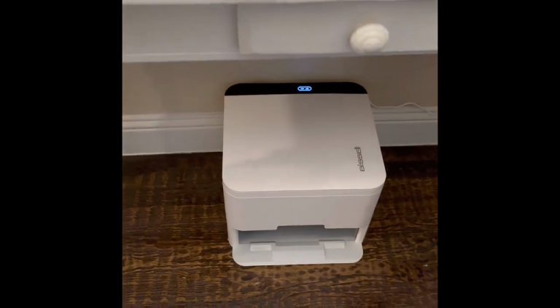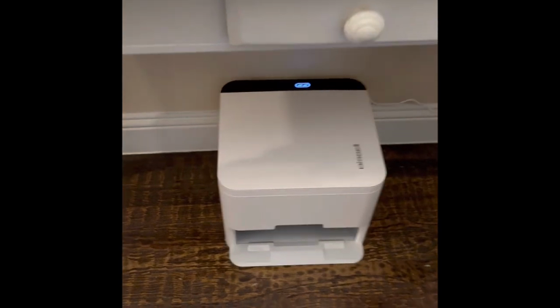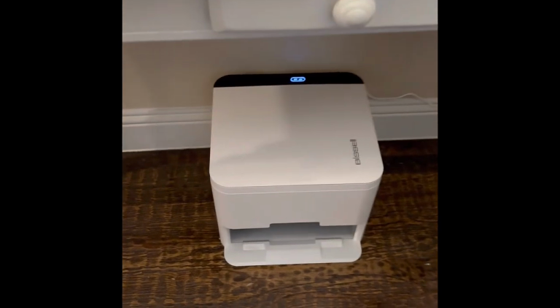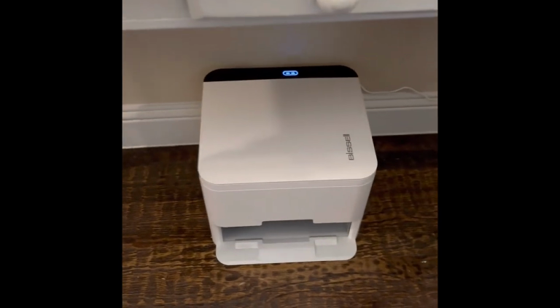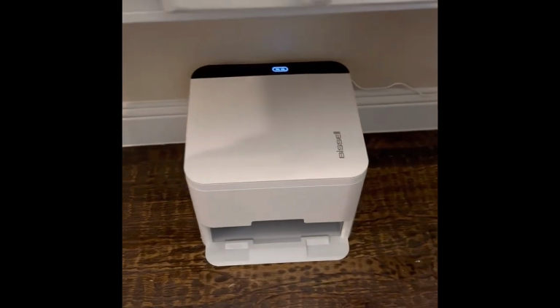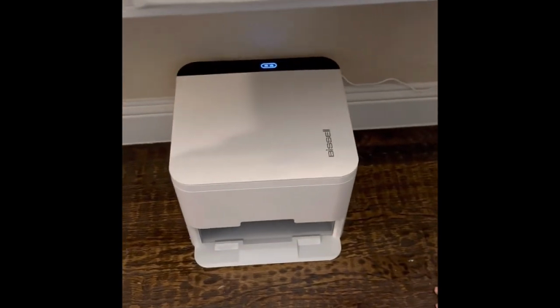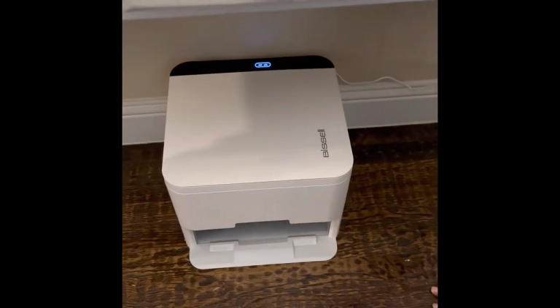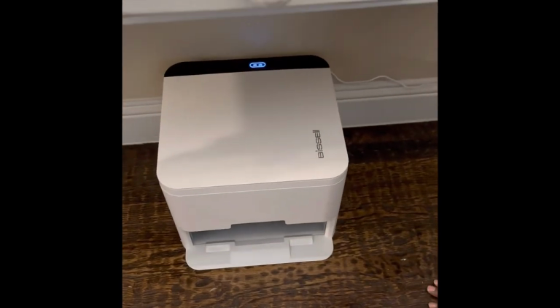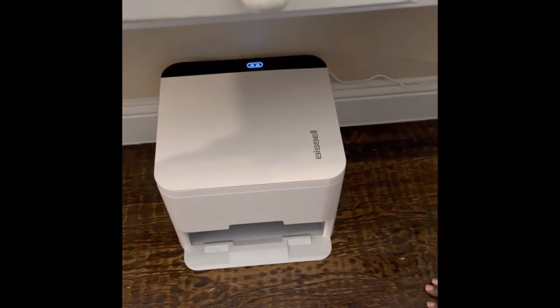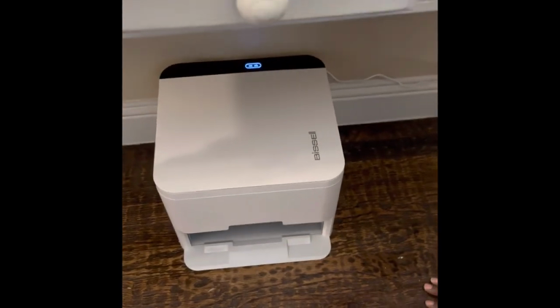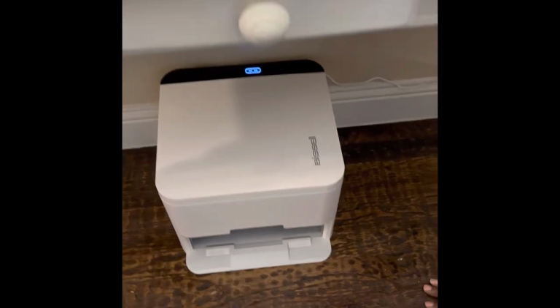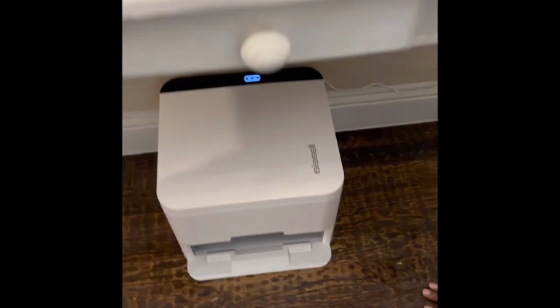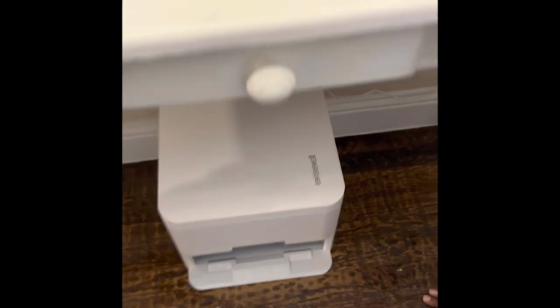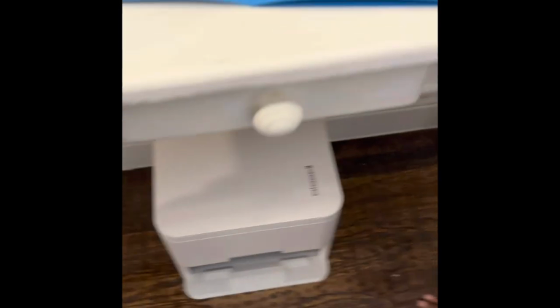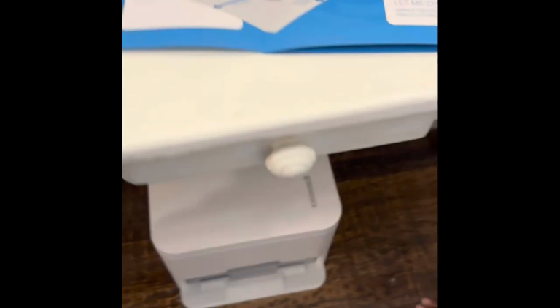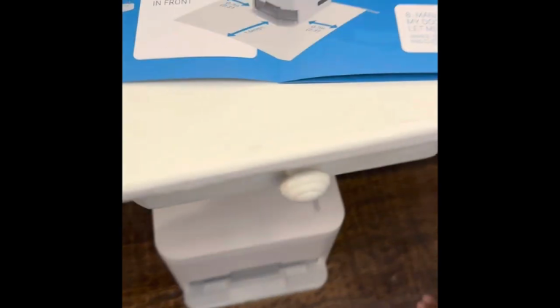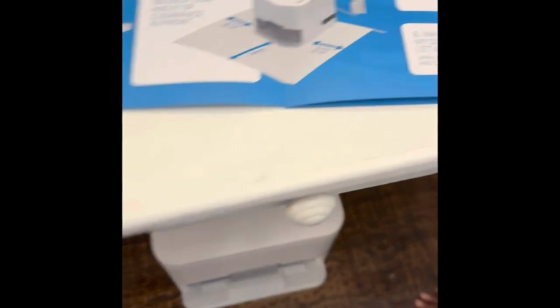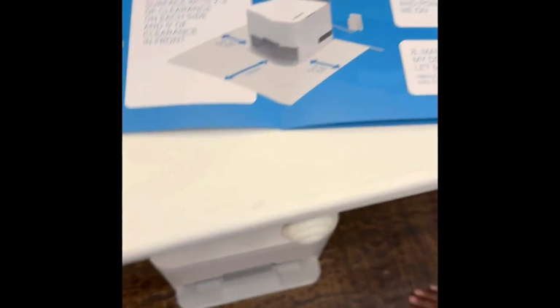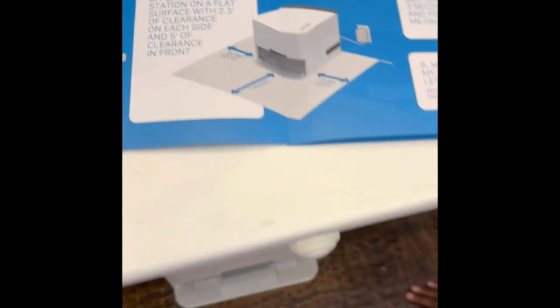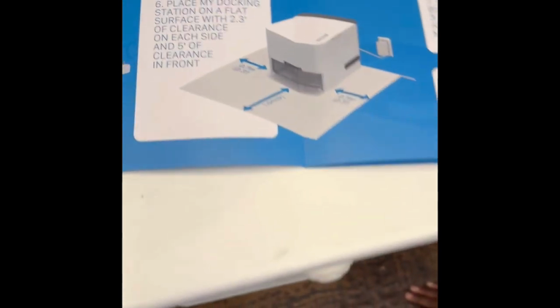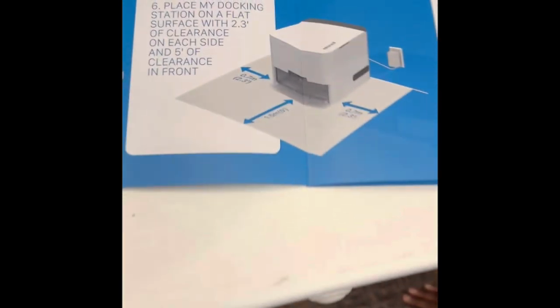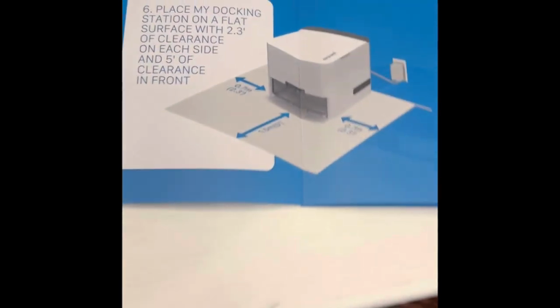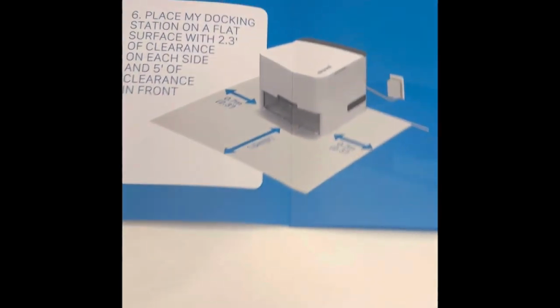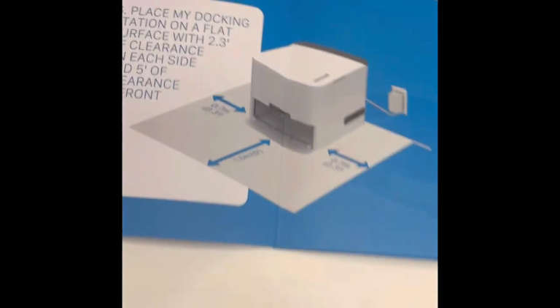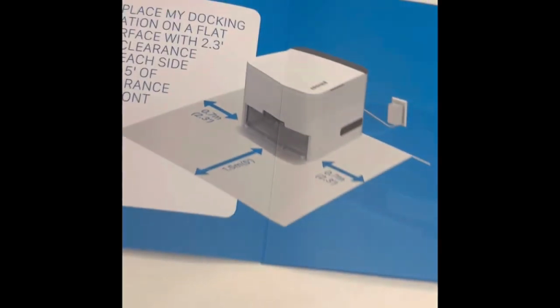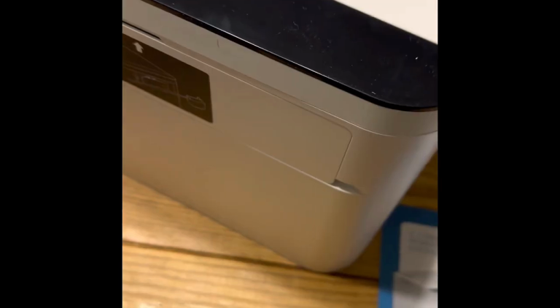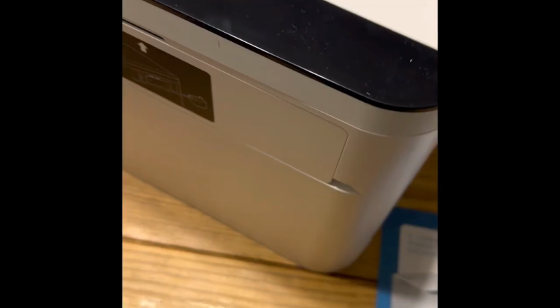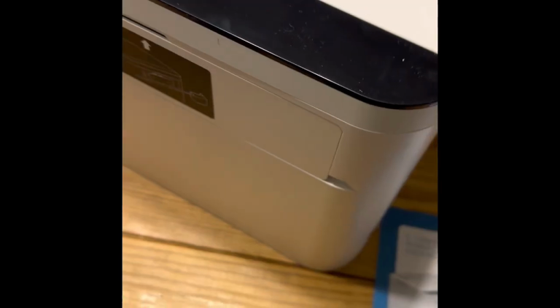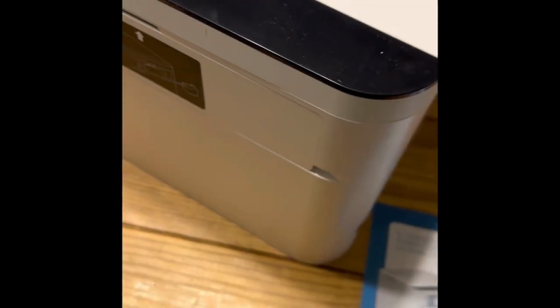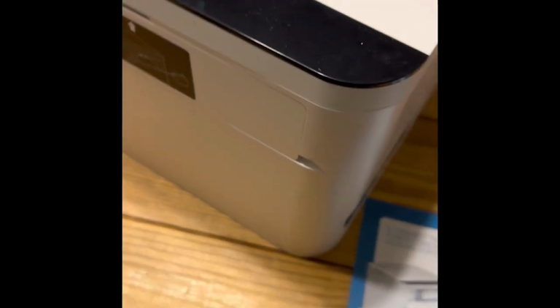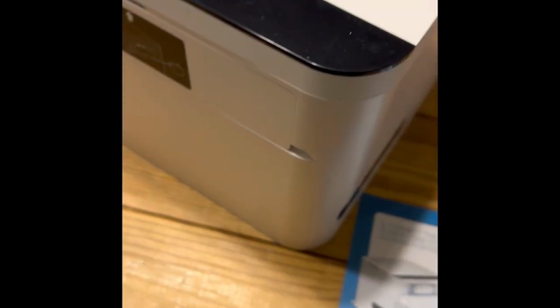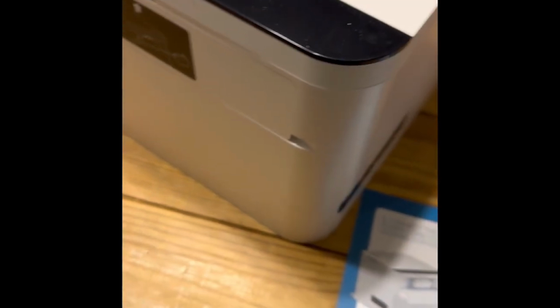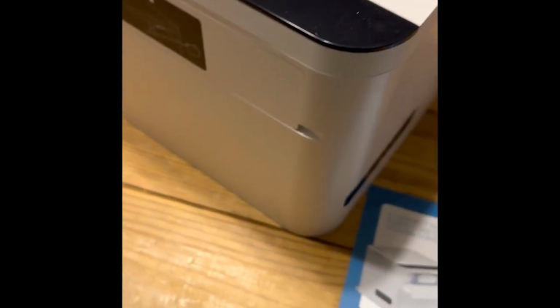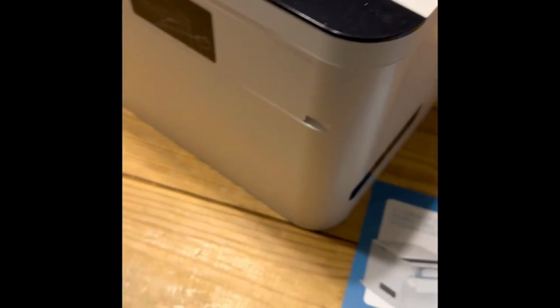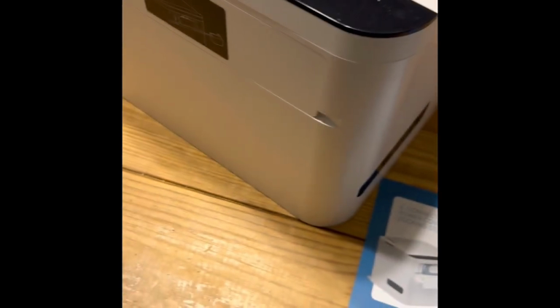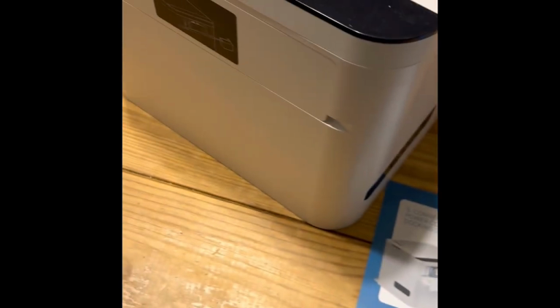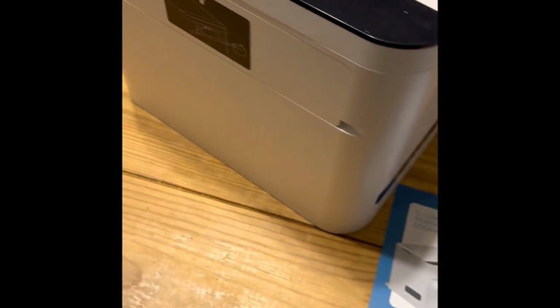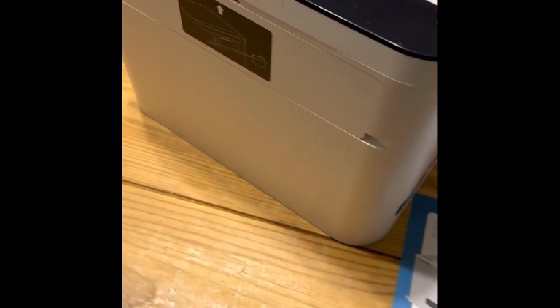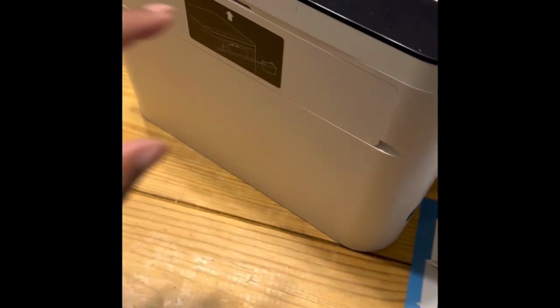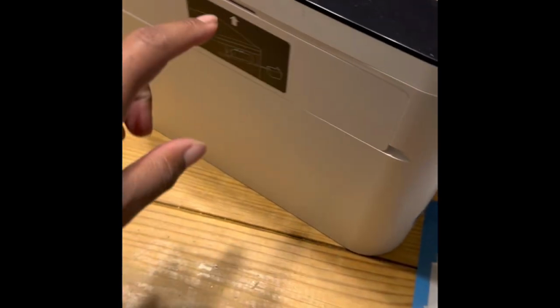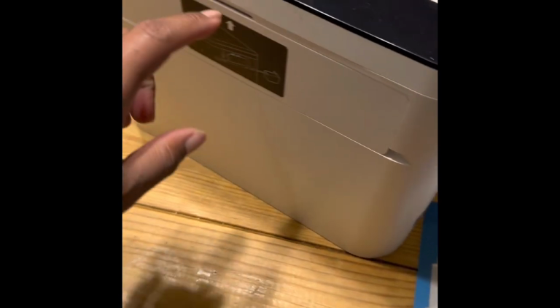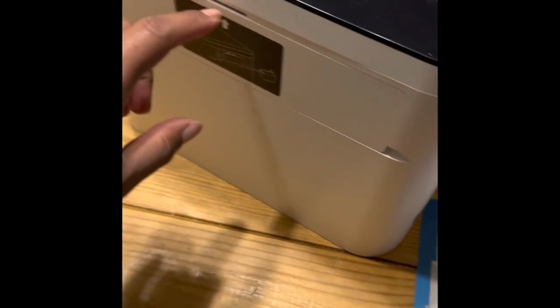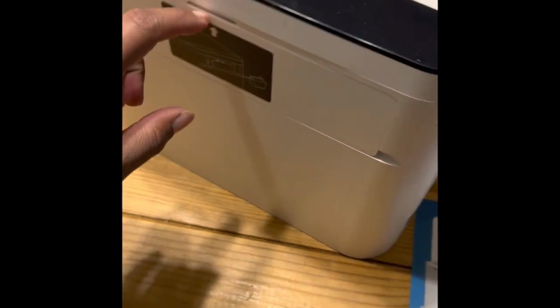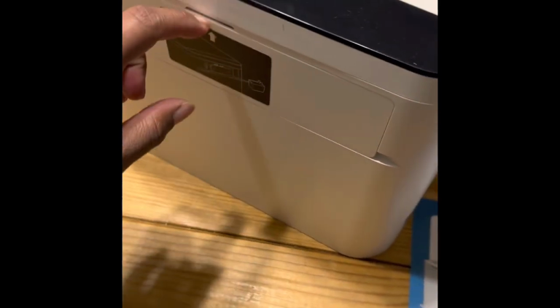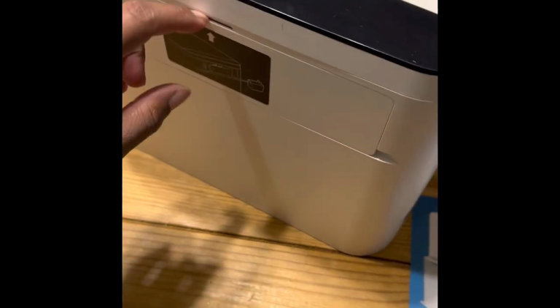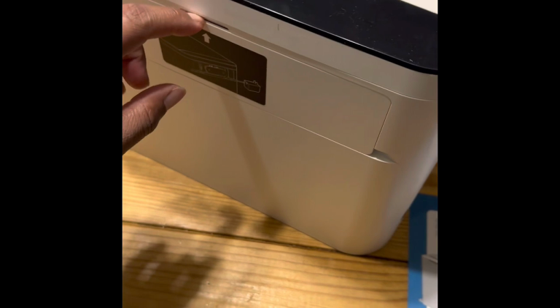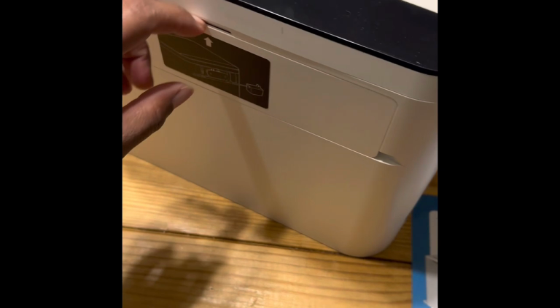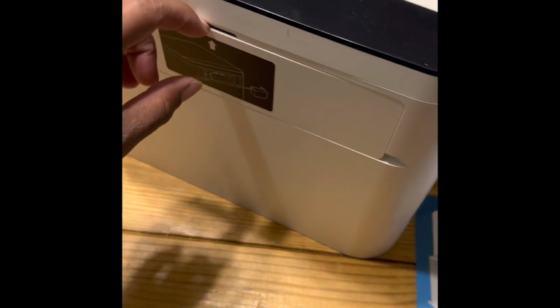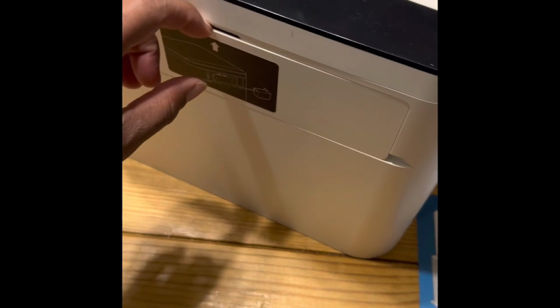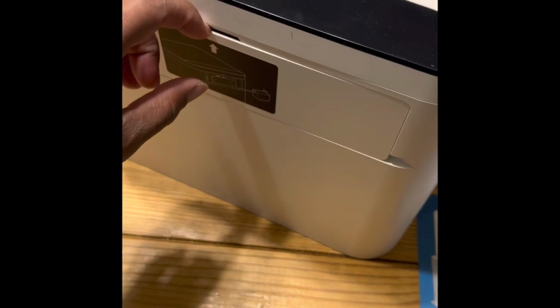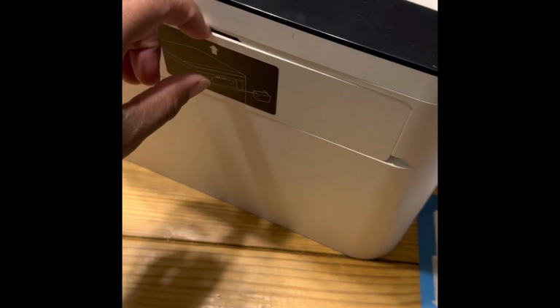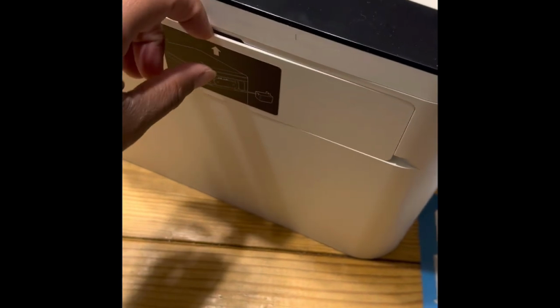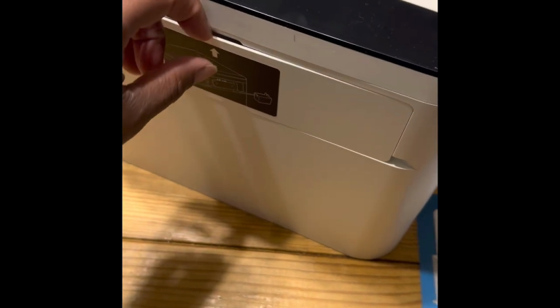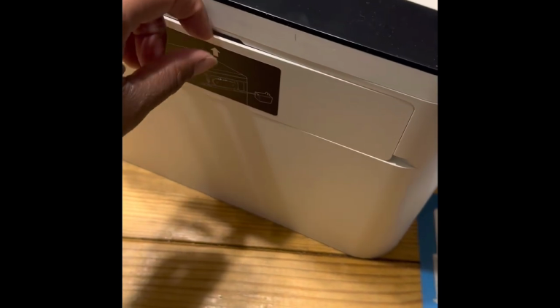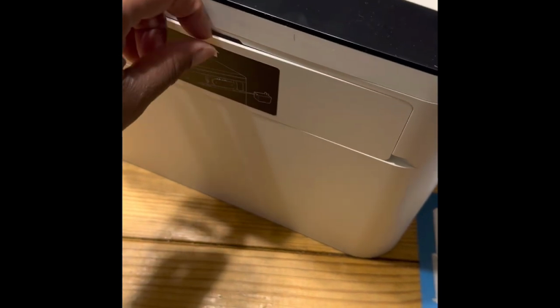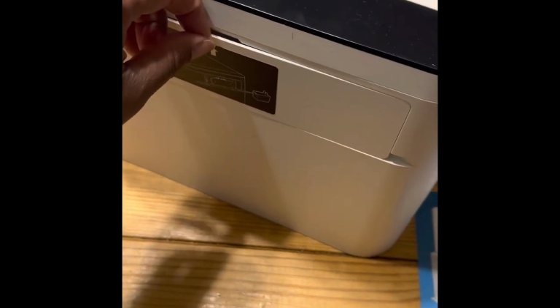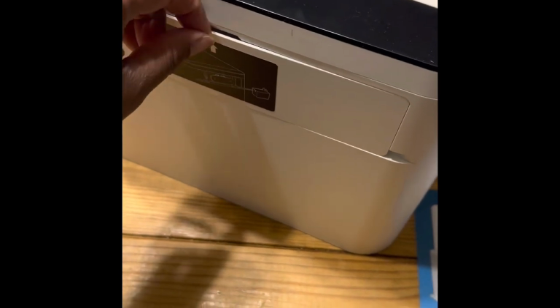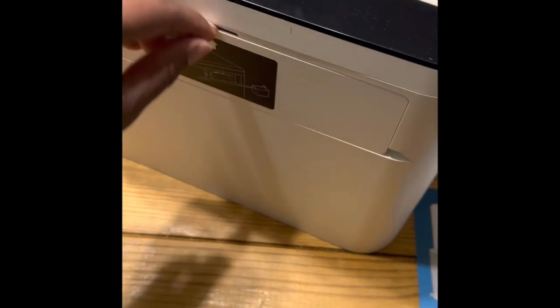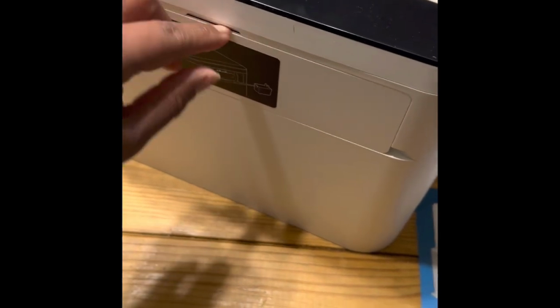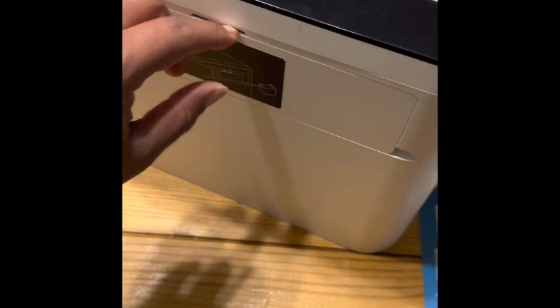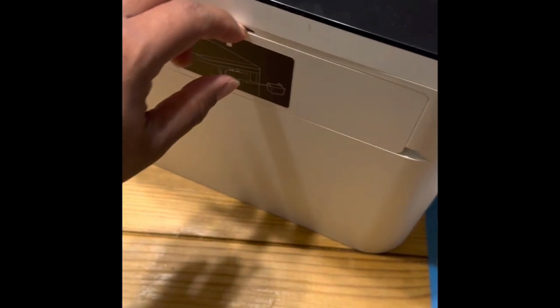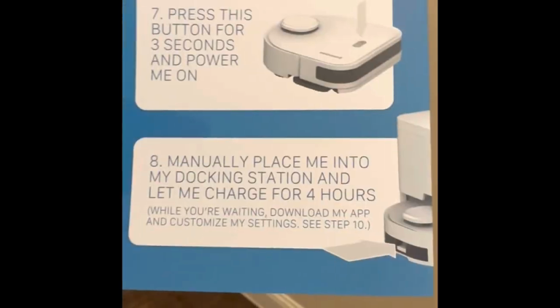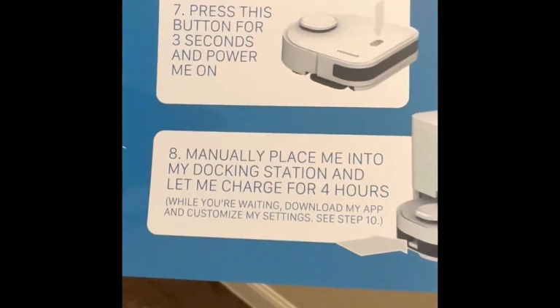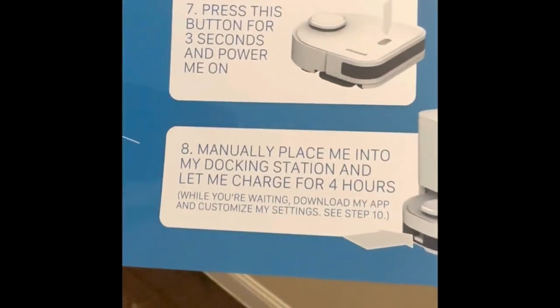Here it is — it's all set up. I've placed it underneath the little entry table. Very excited, you guys, very excited!